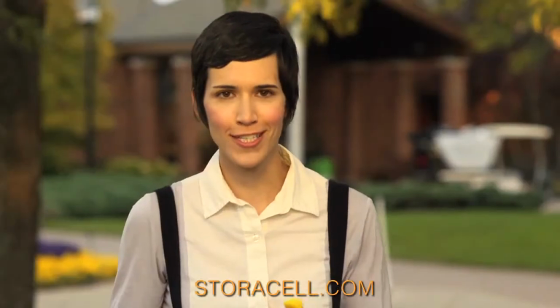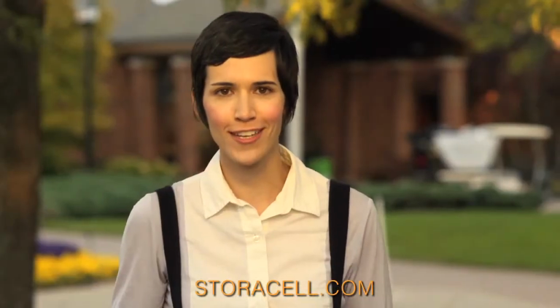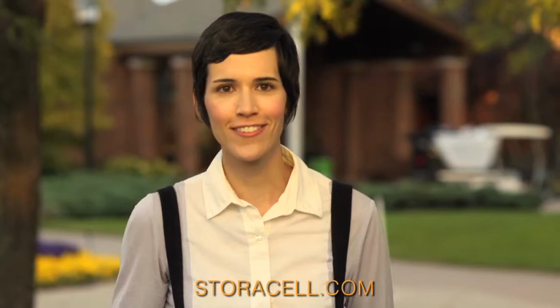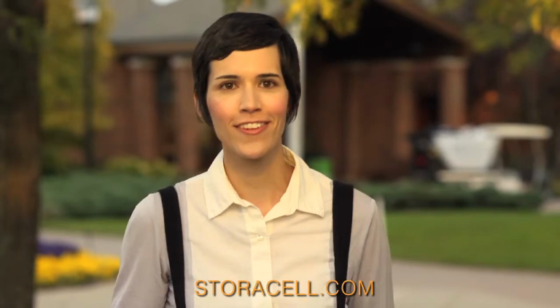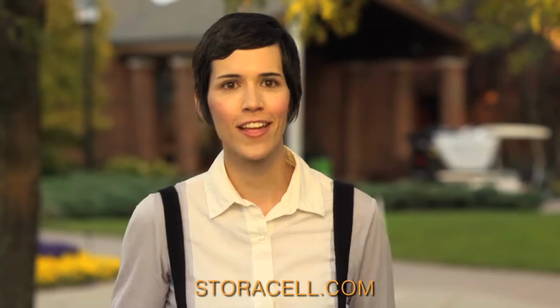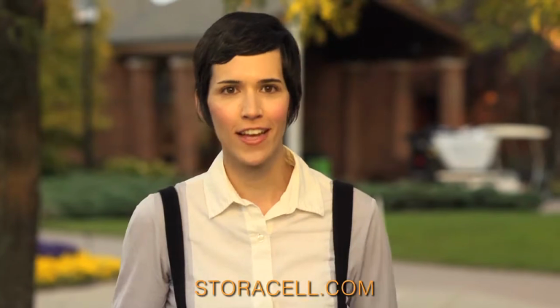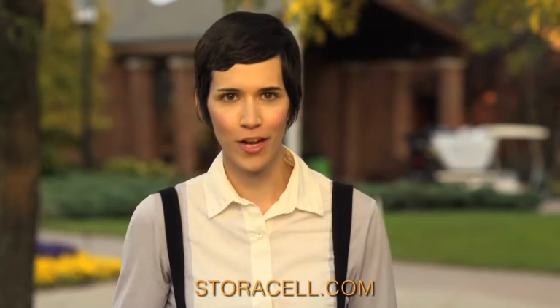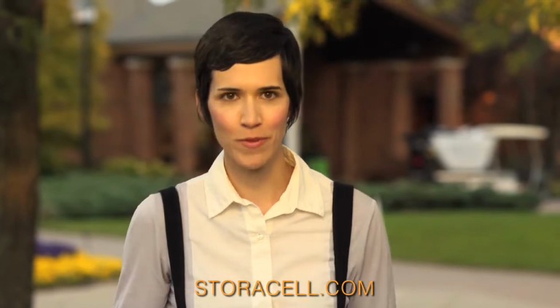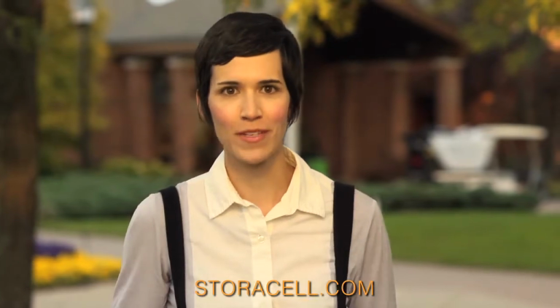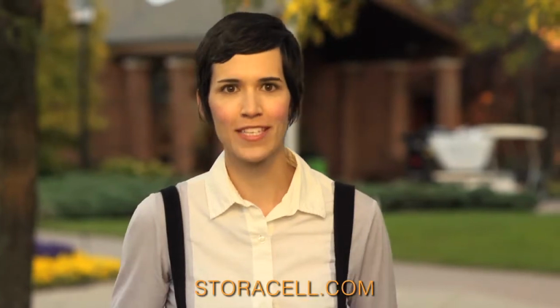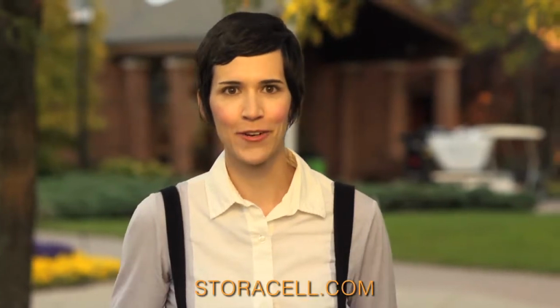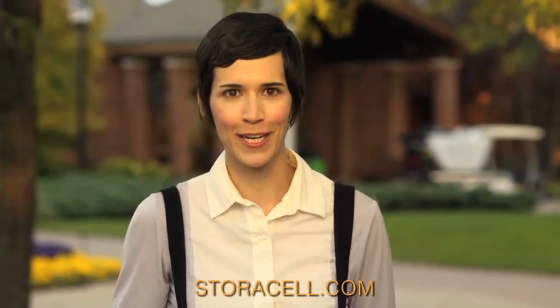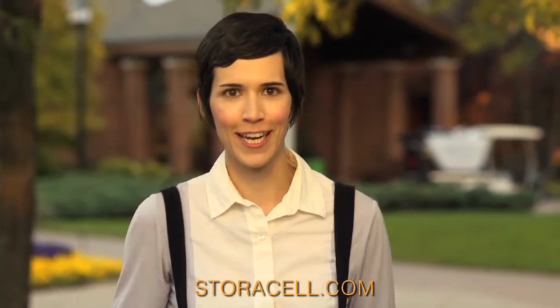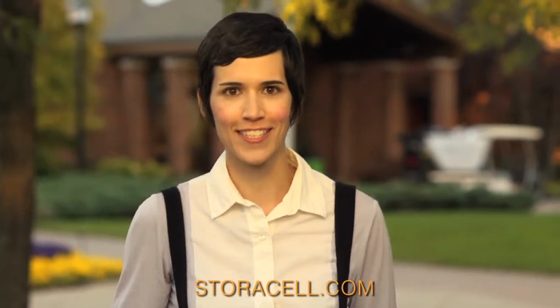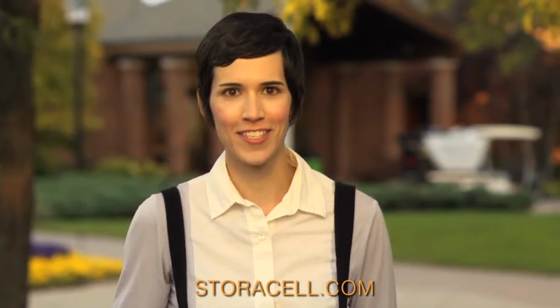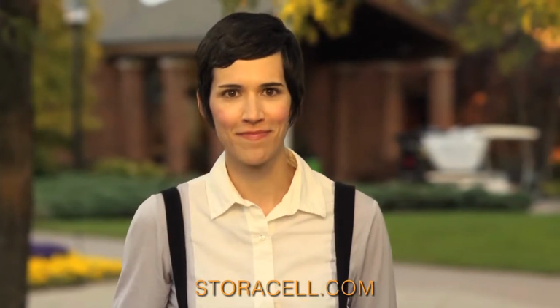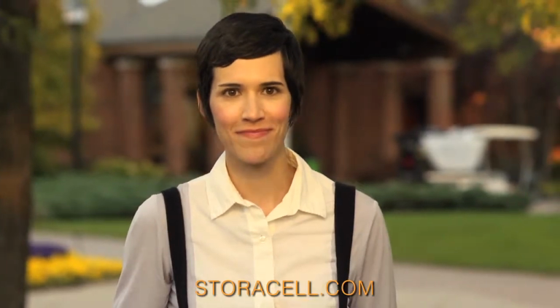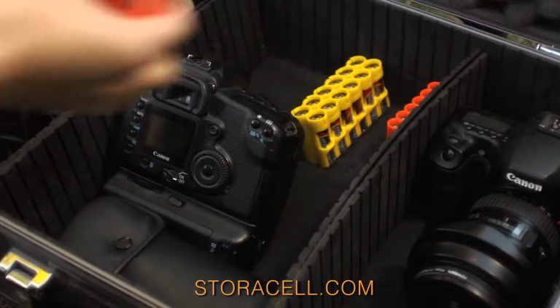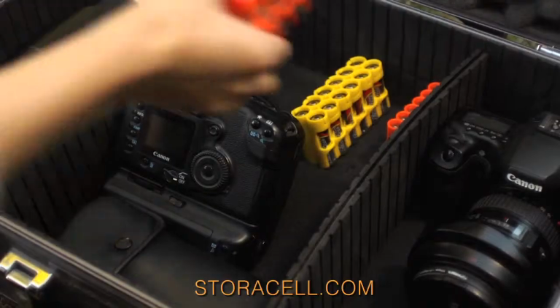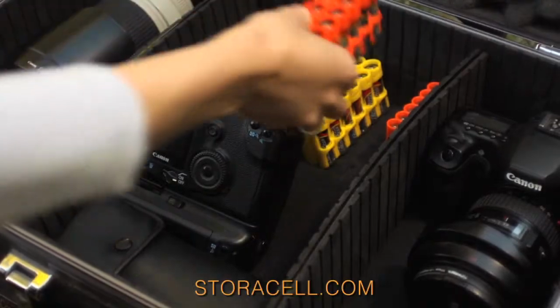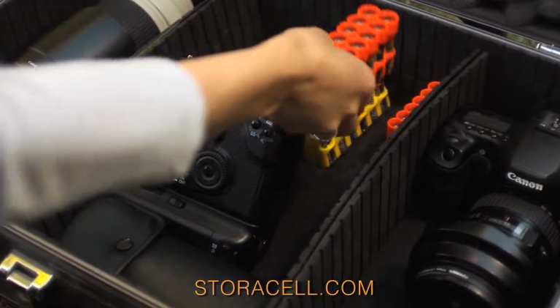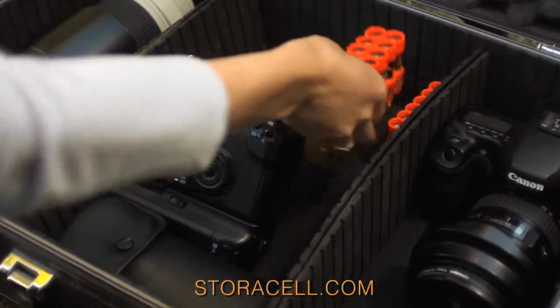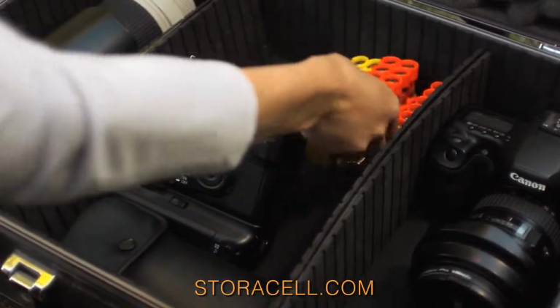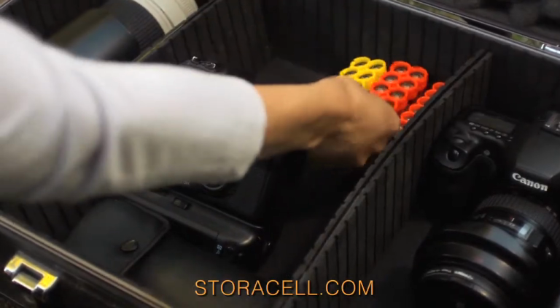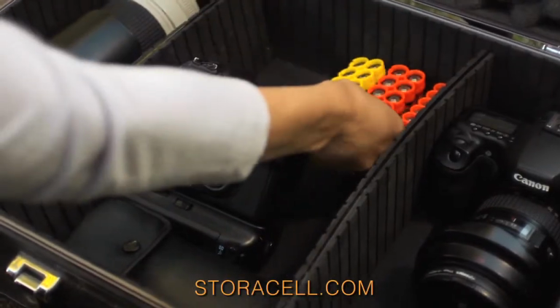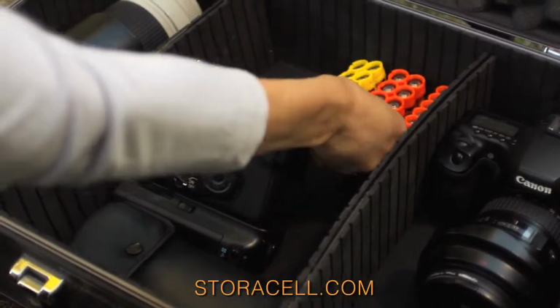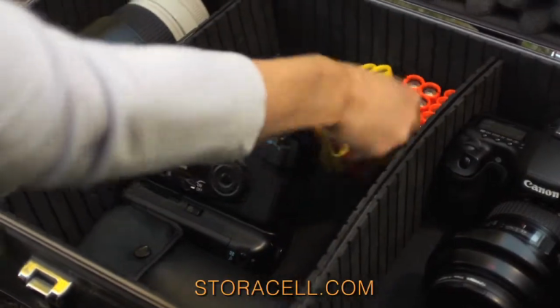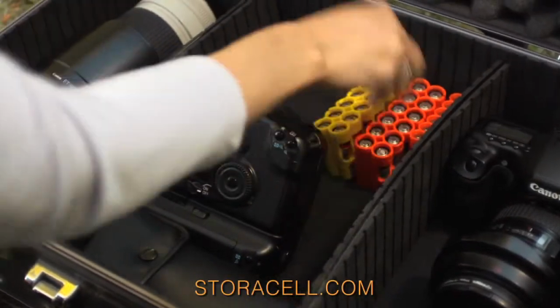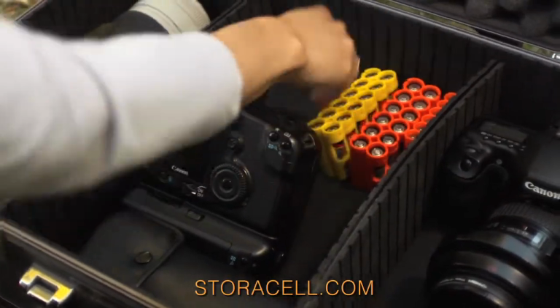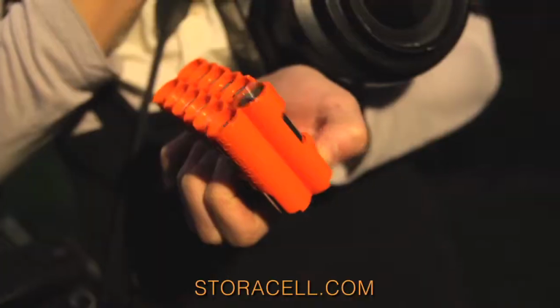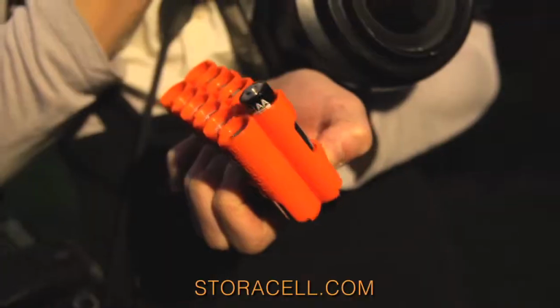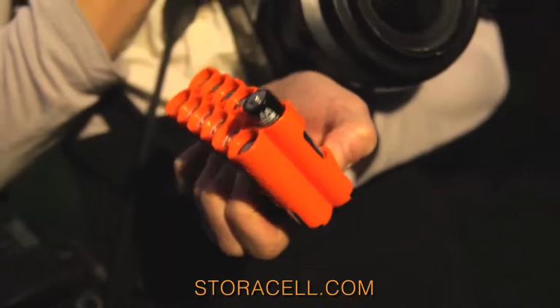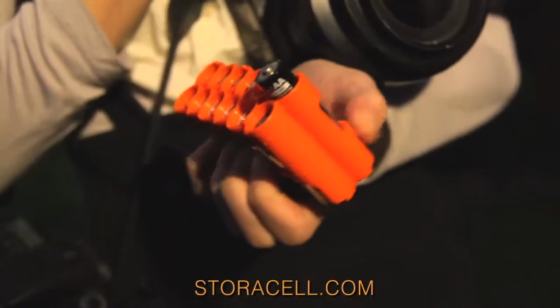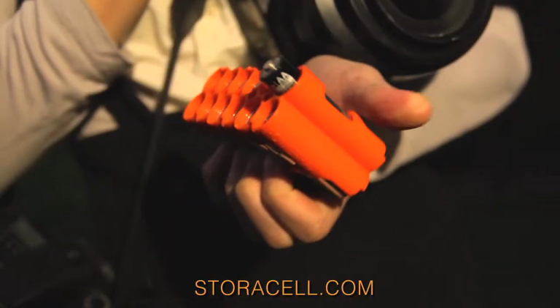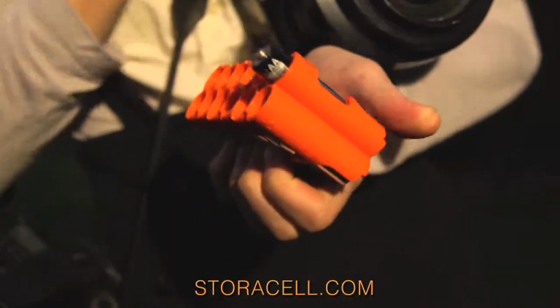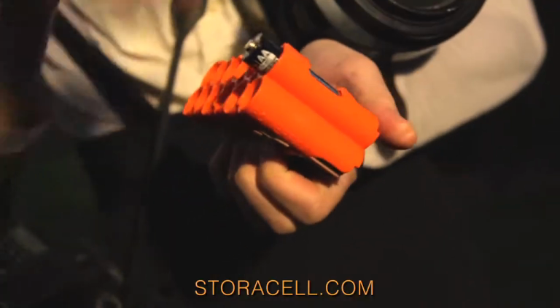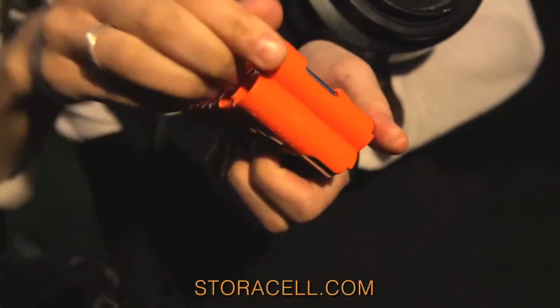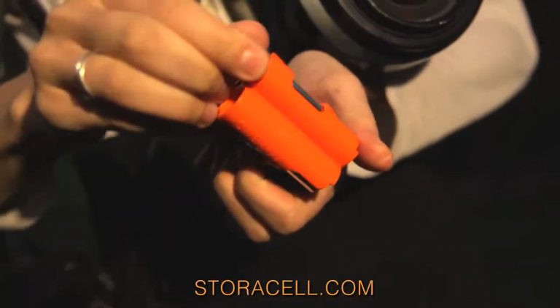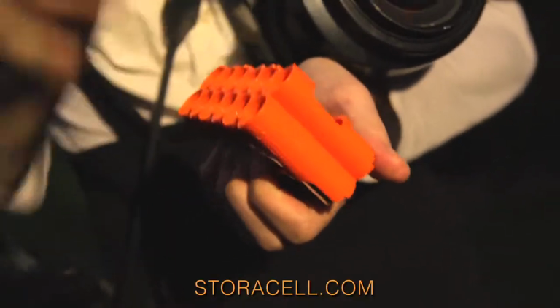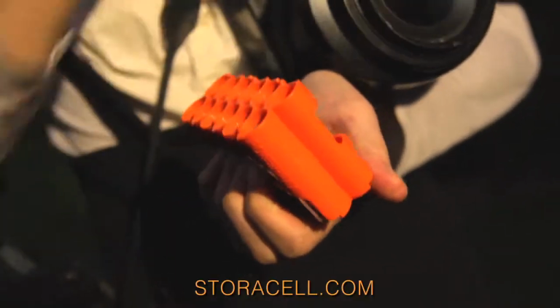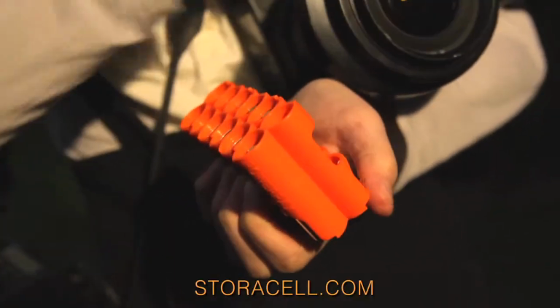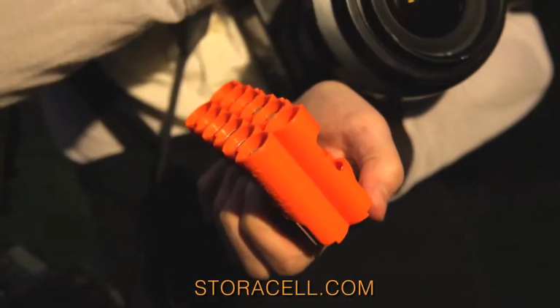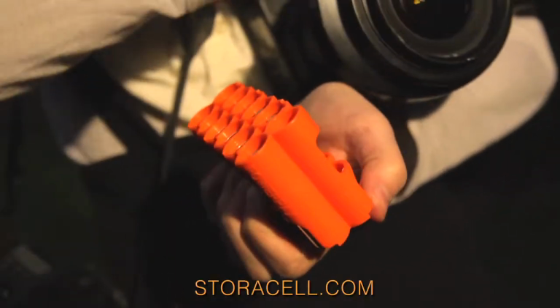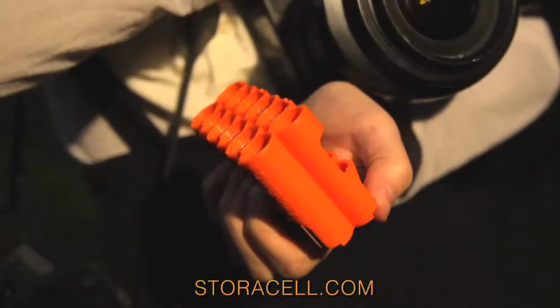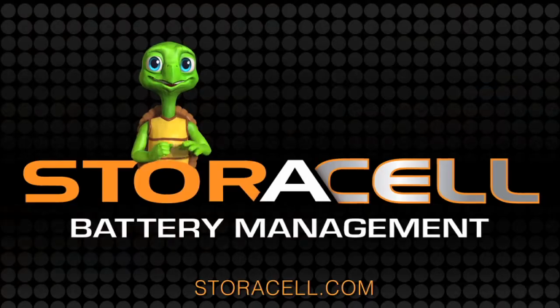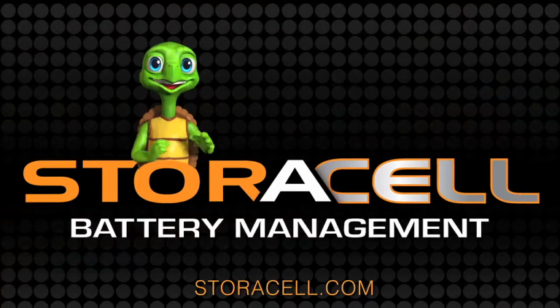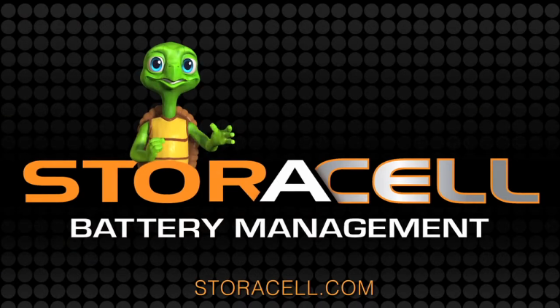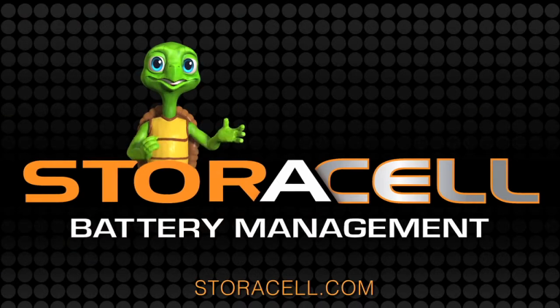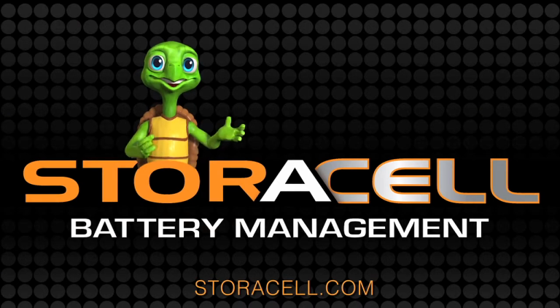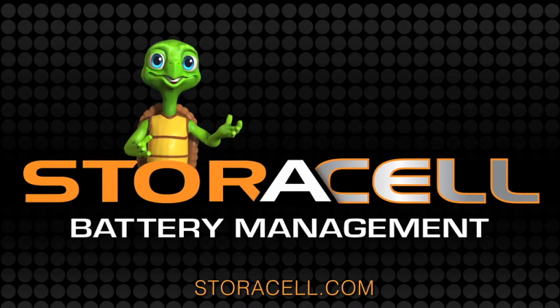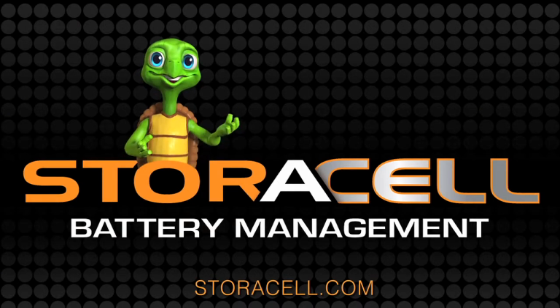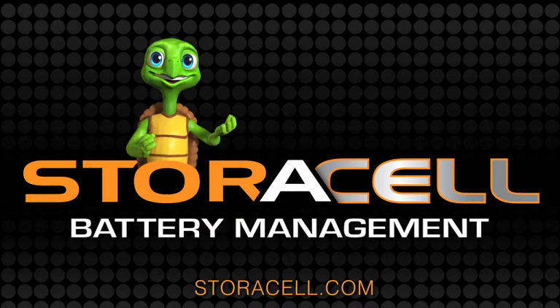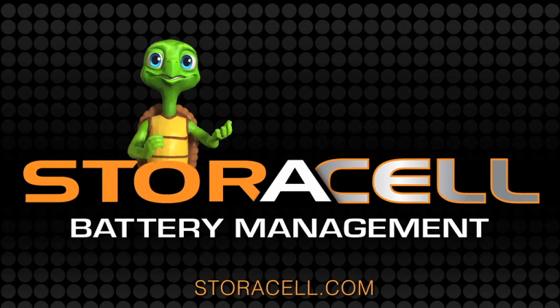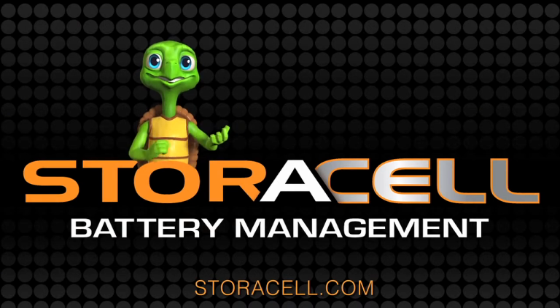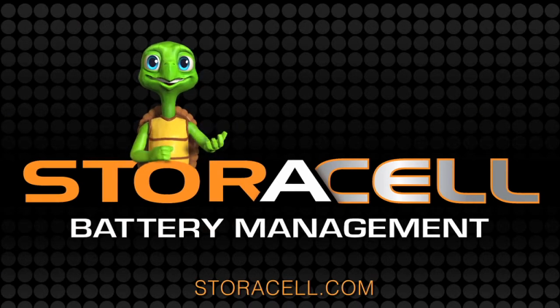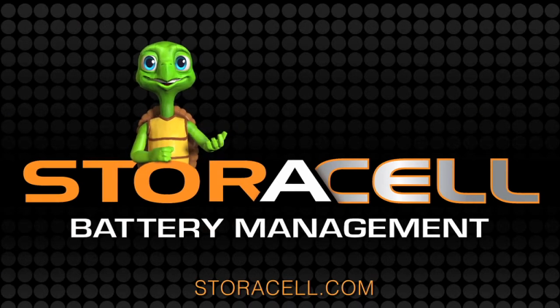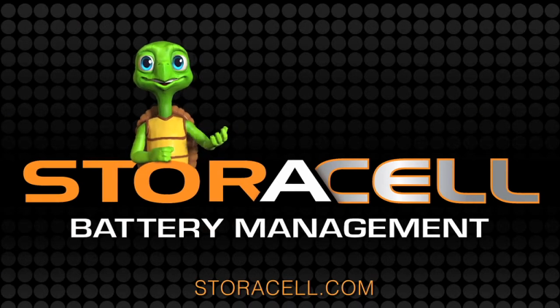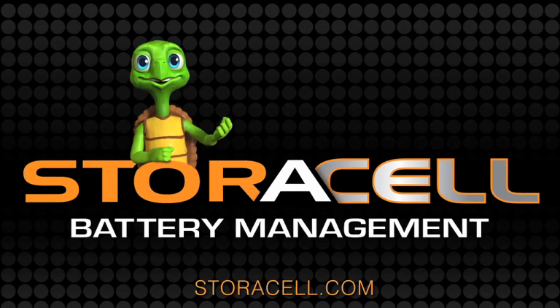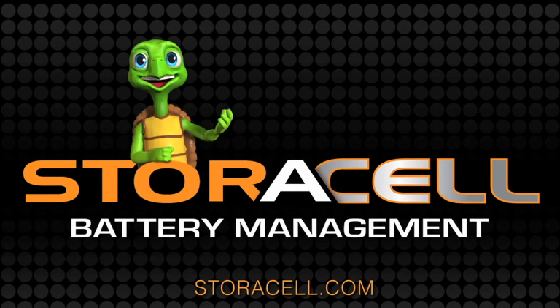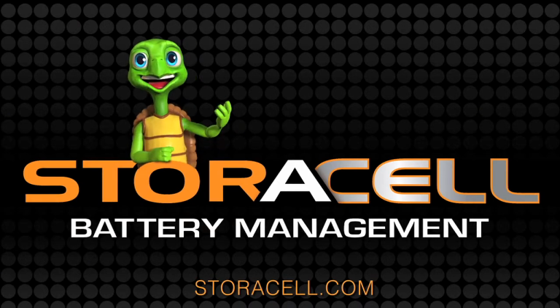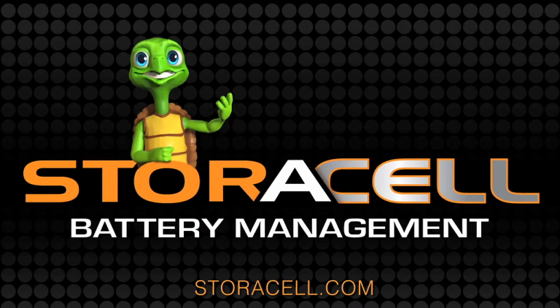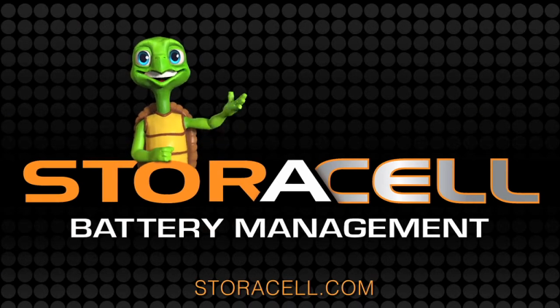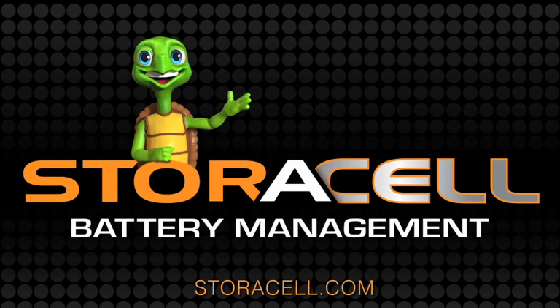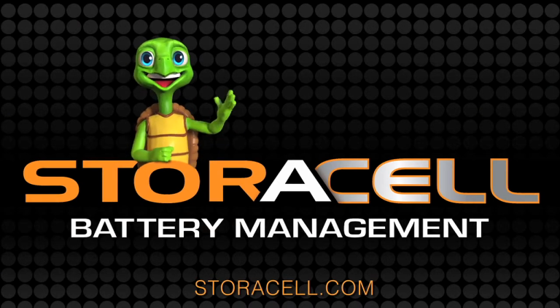Storacell — it helps me stay organized. Be organized. Be ready. Use Storacell. Store your cells in our shells.